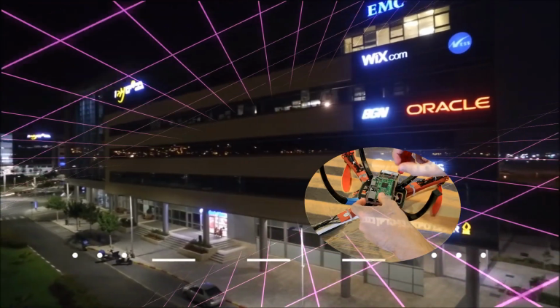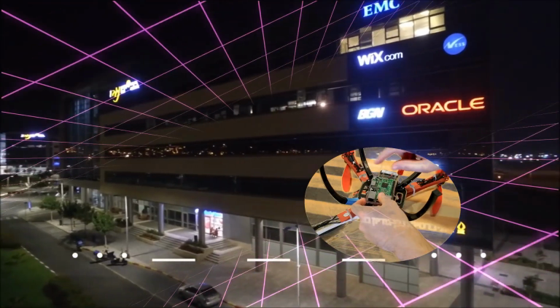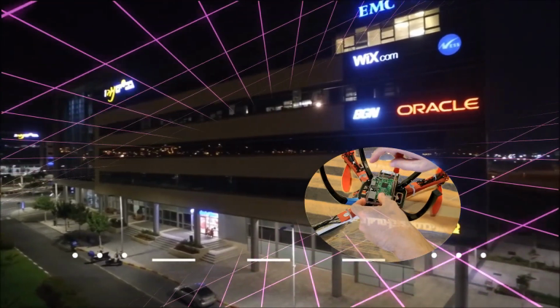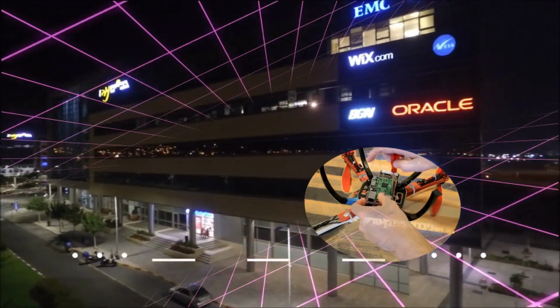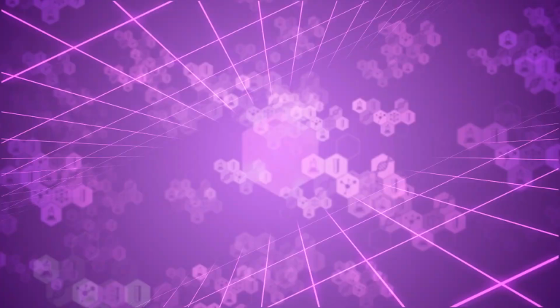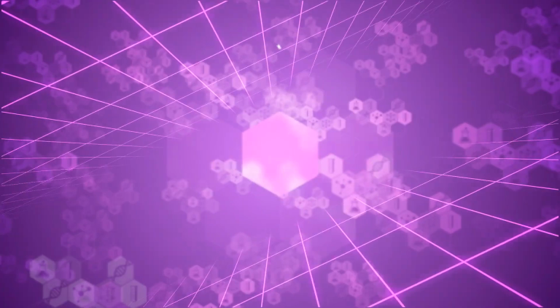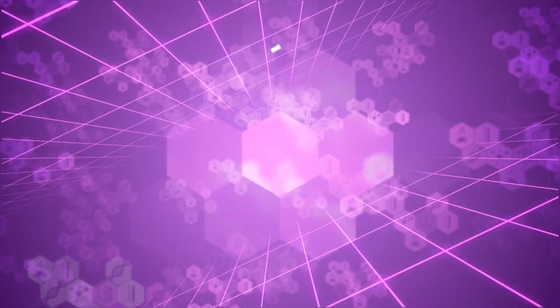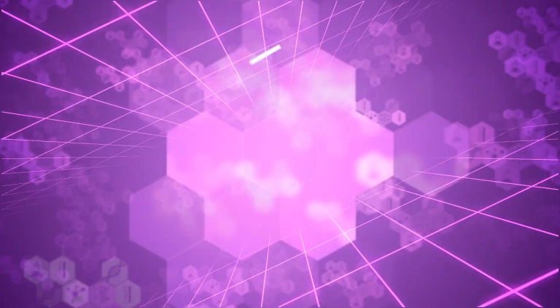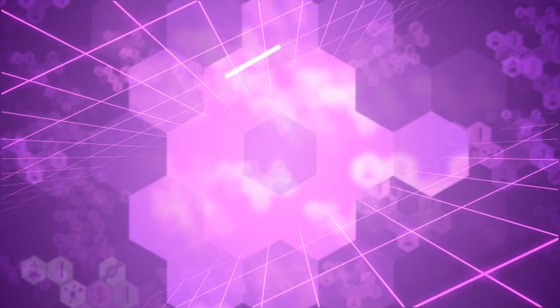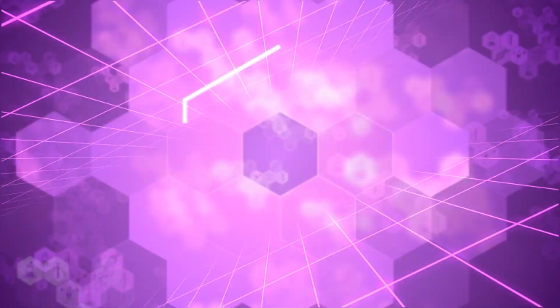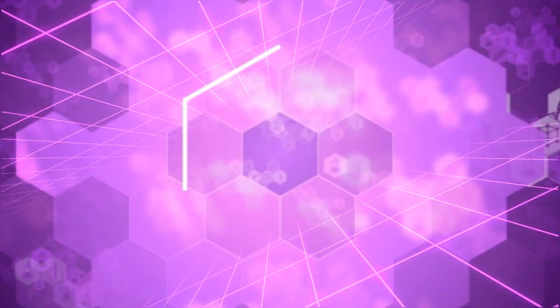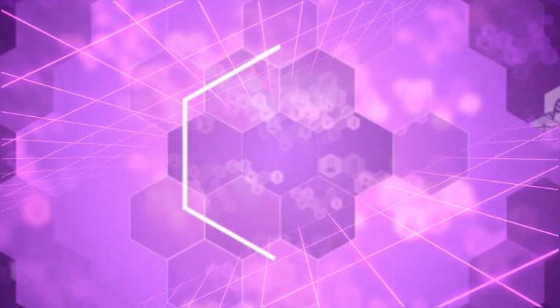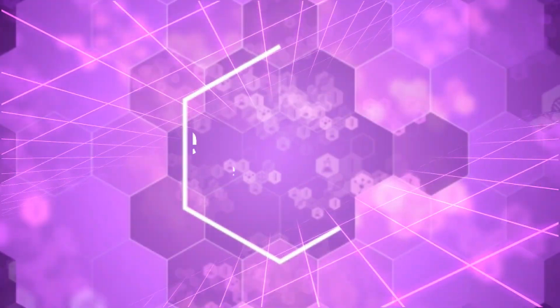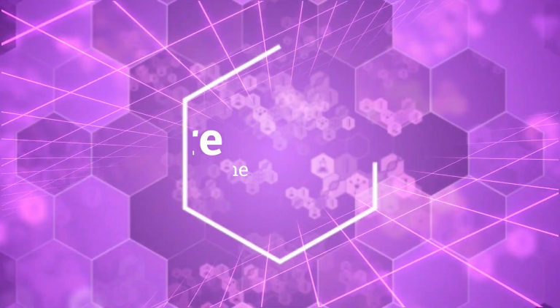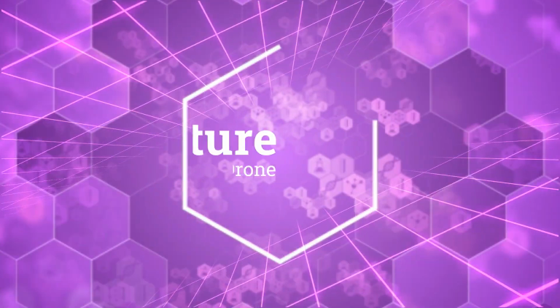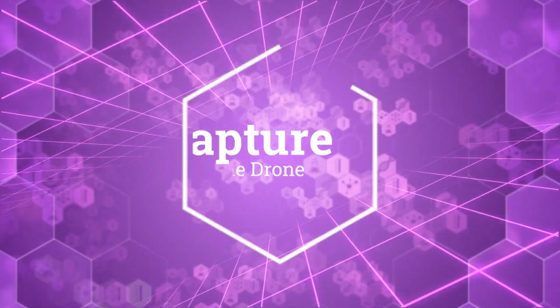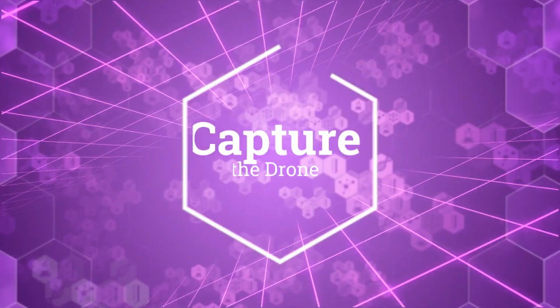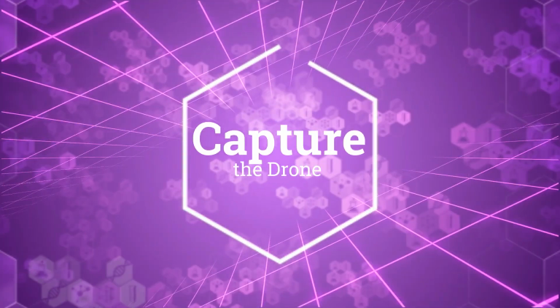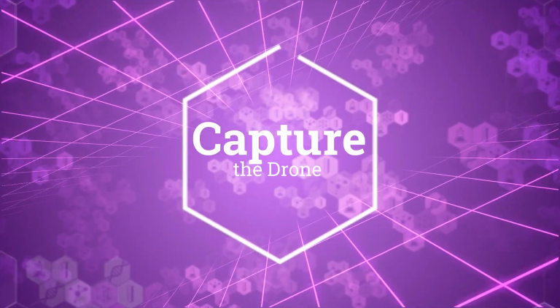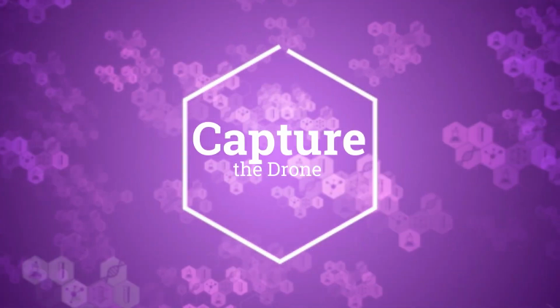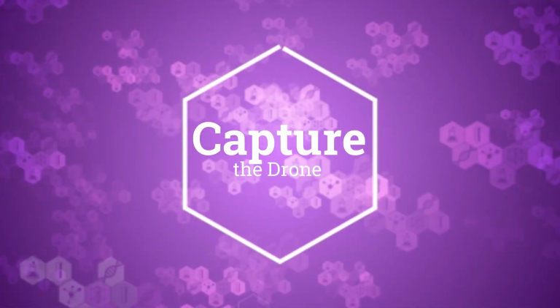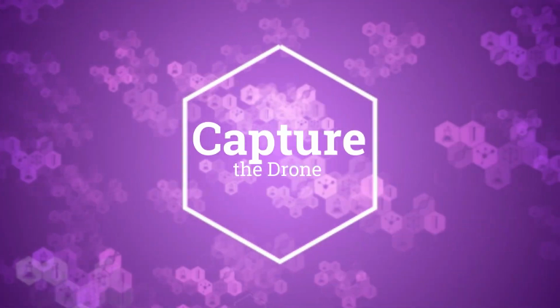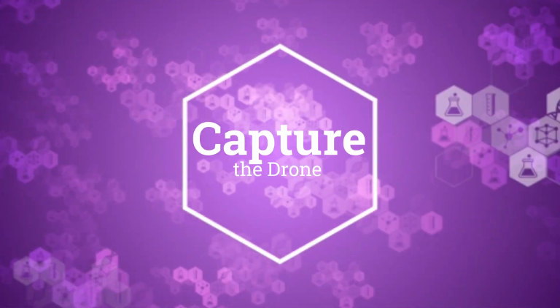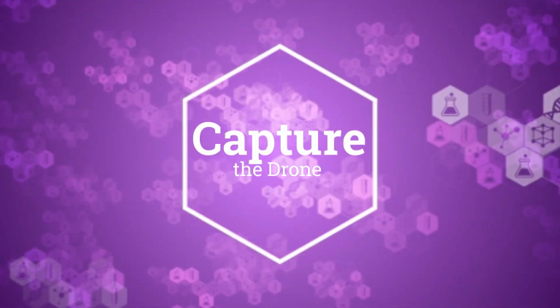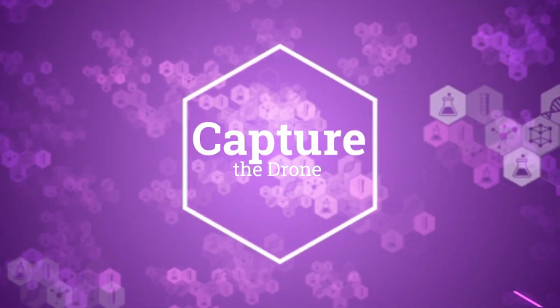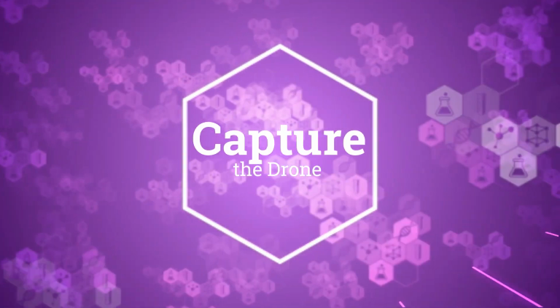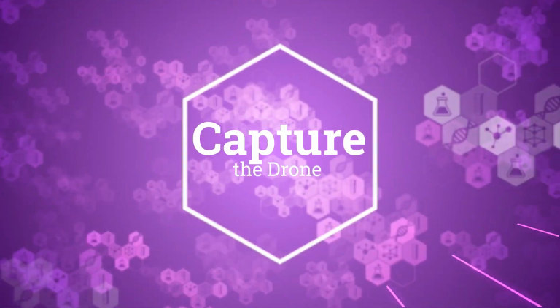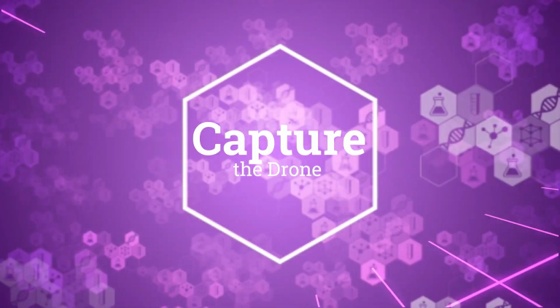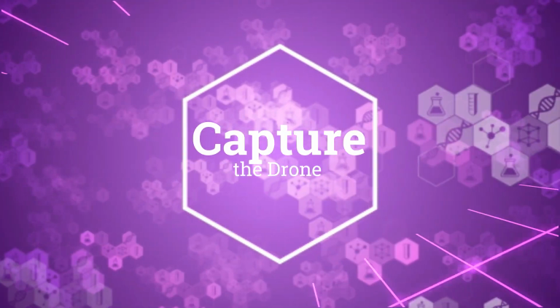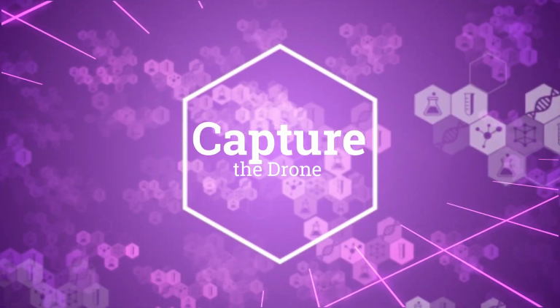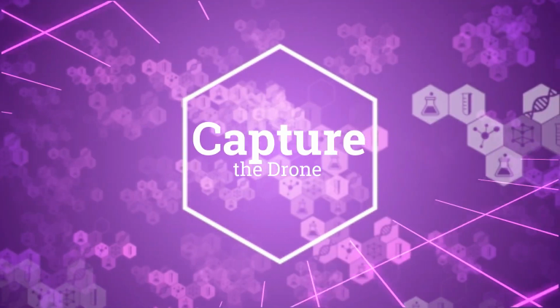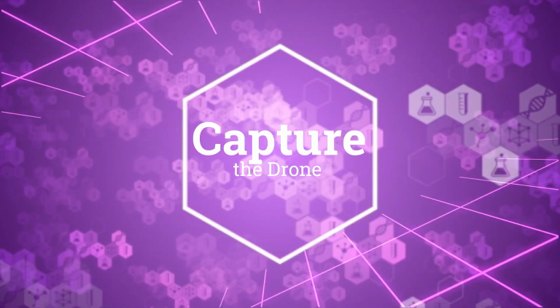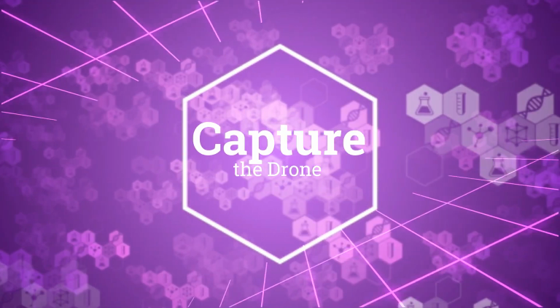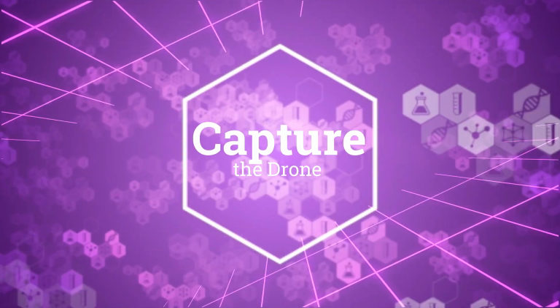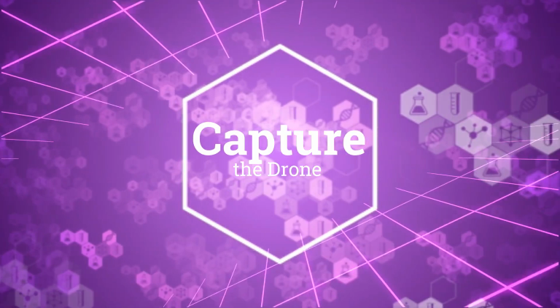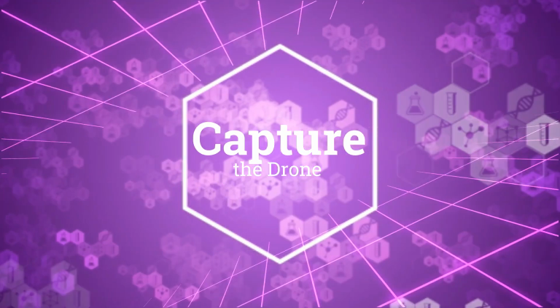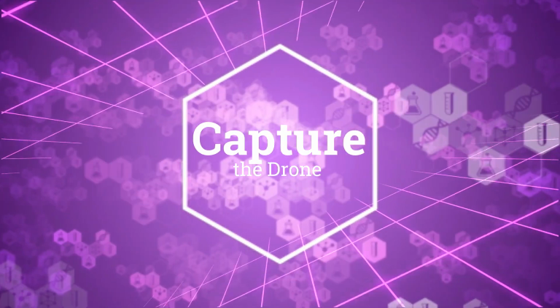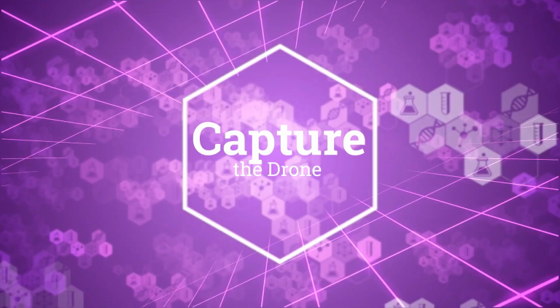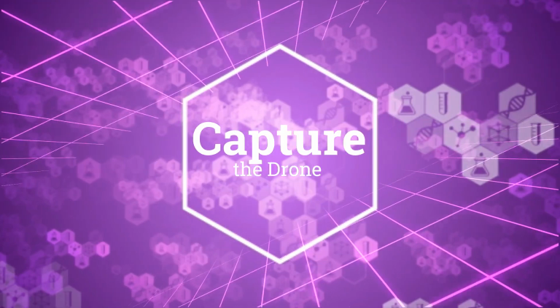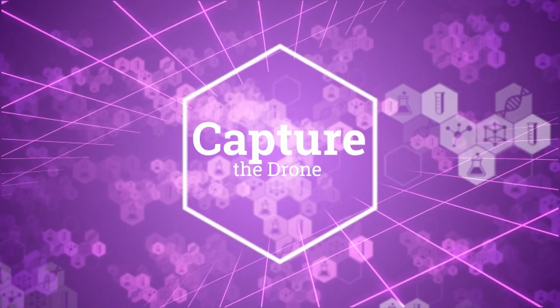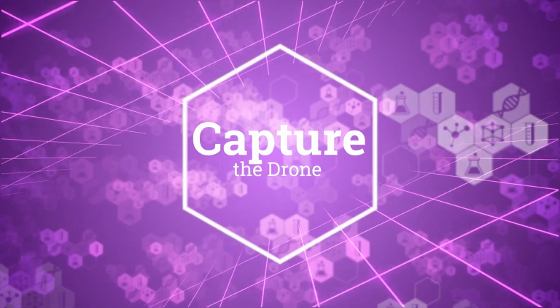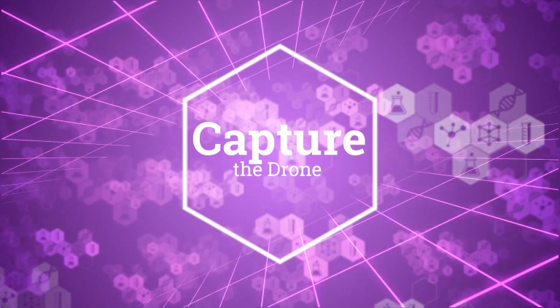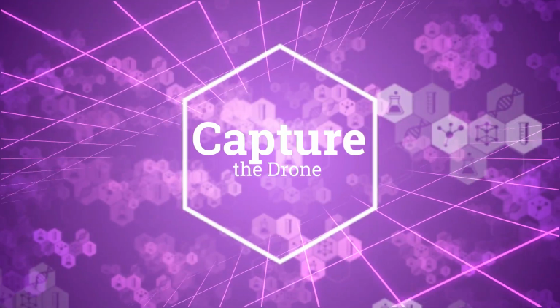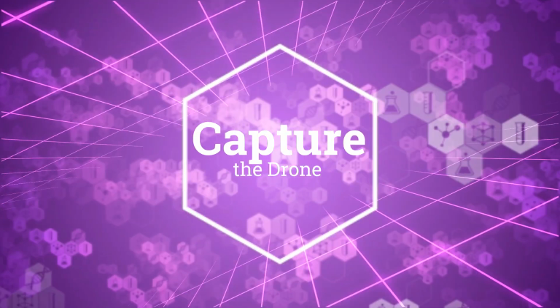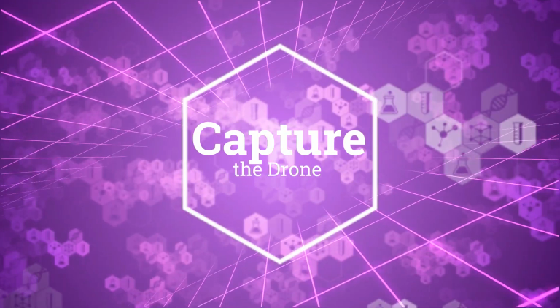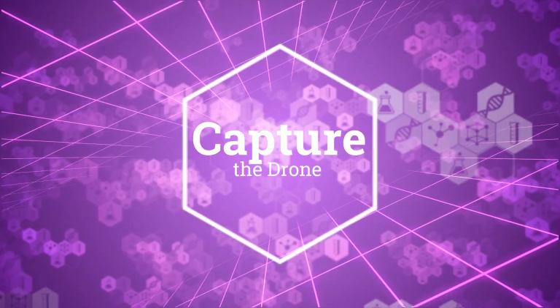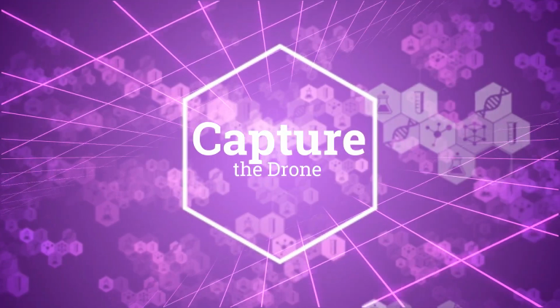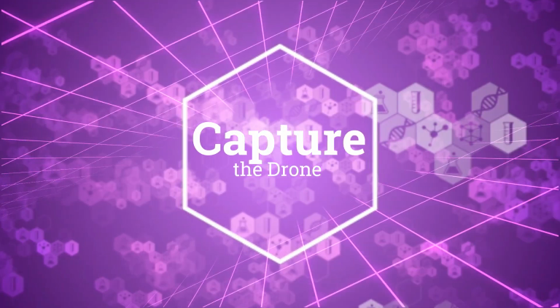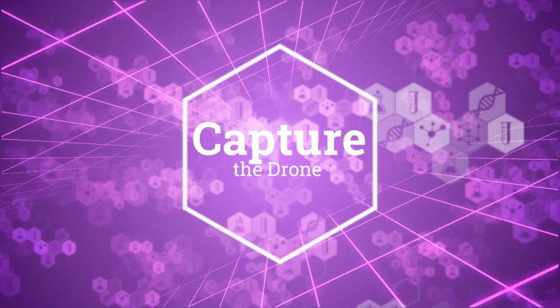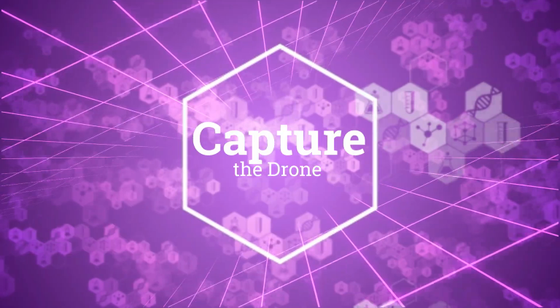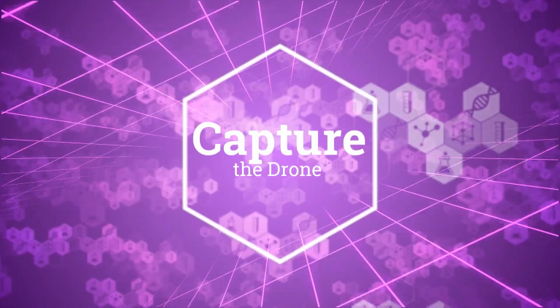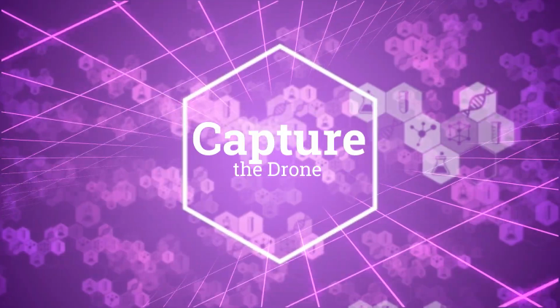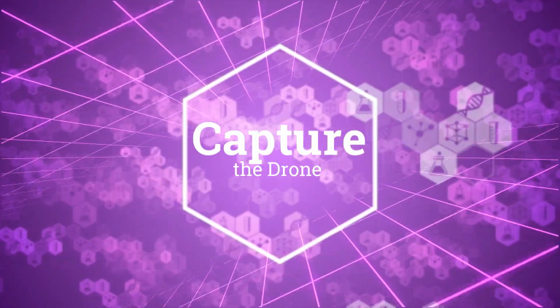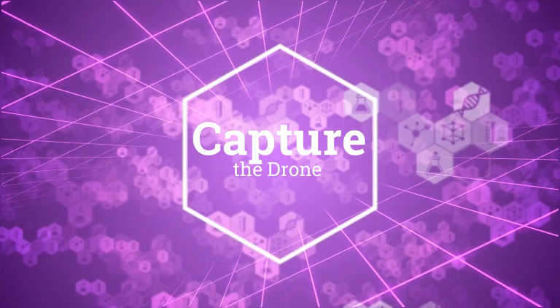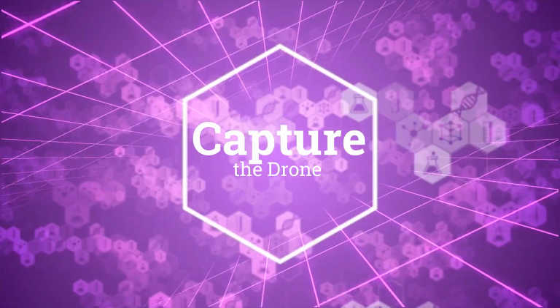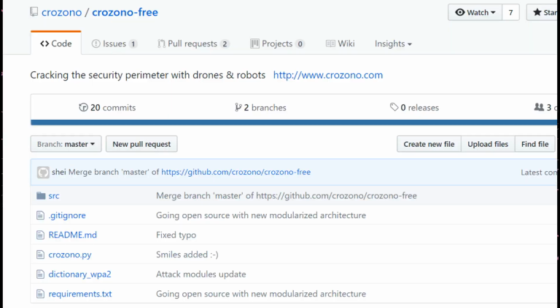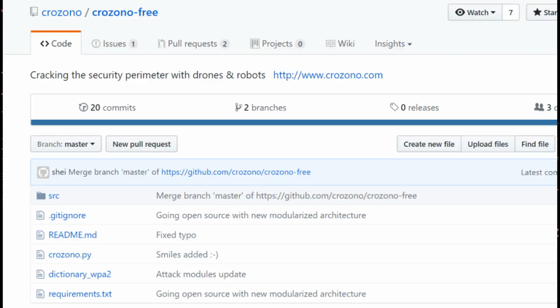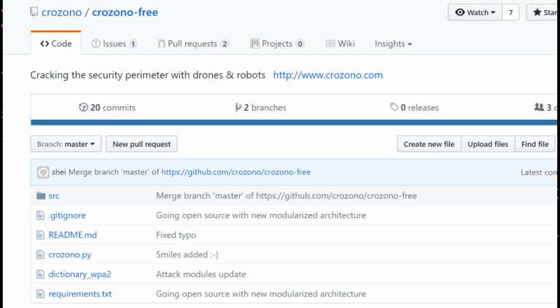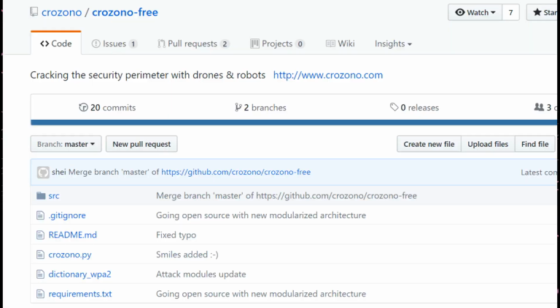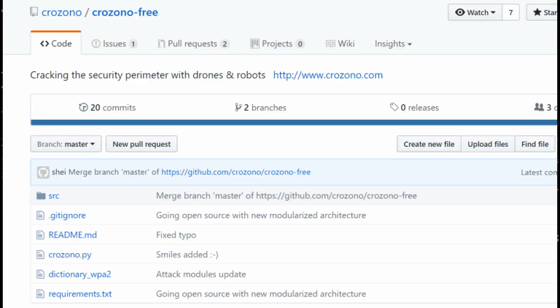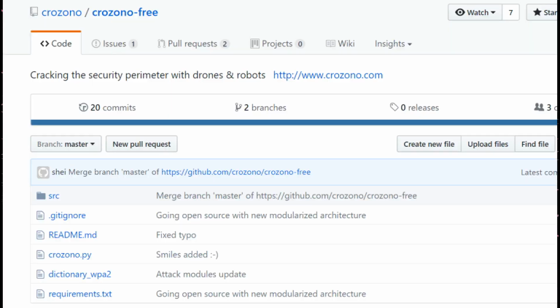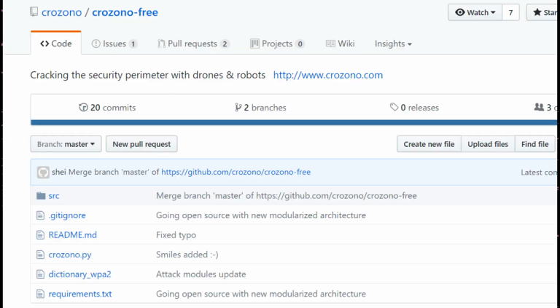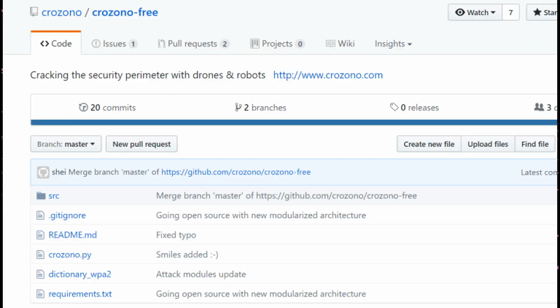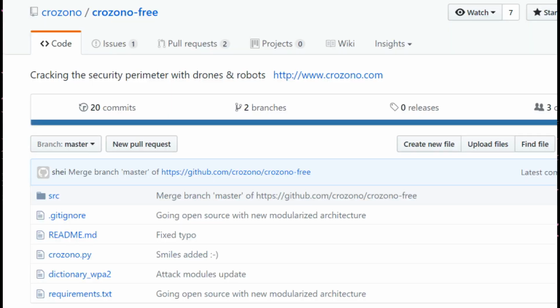In this video, we are going to implement a penetration test from a captured drone. Let's start.